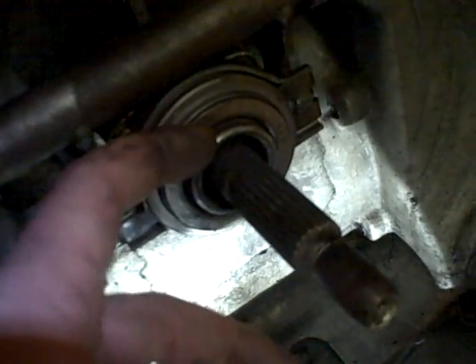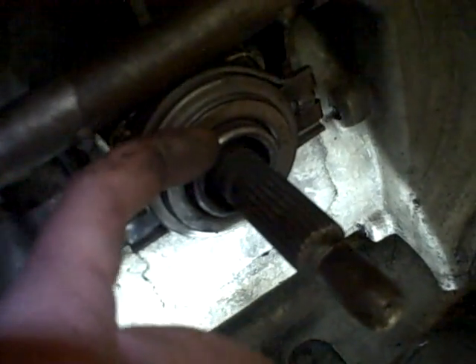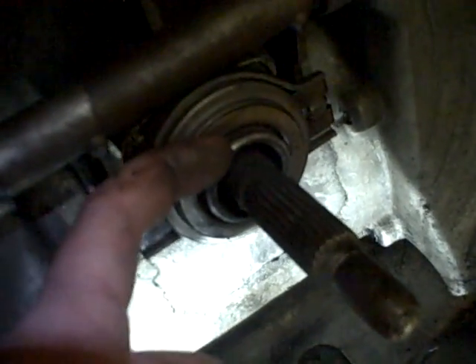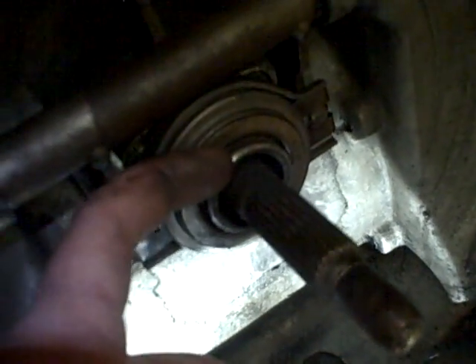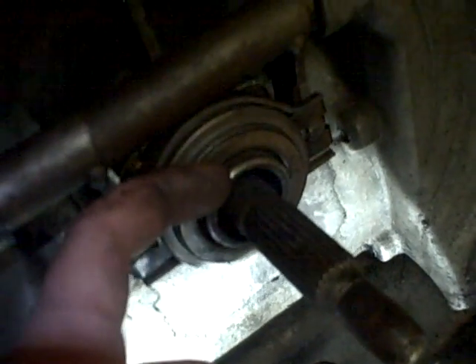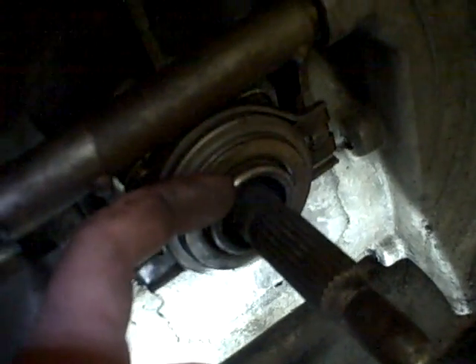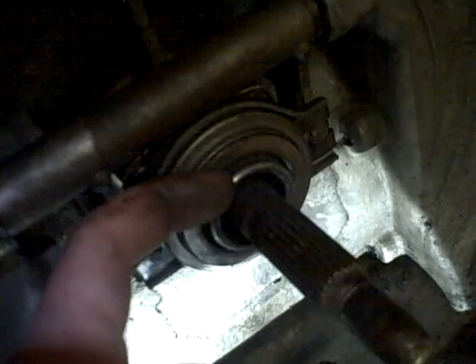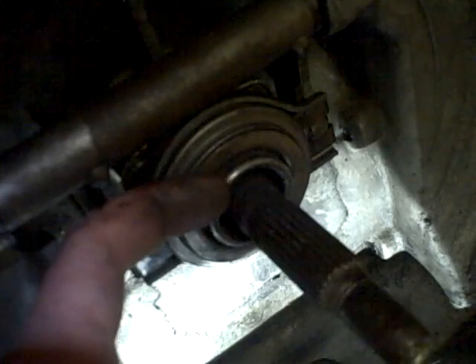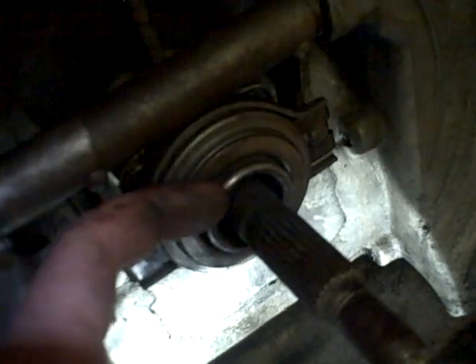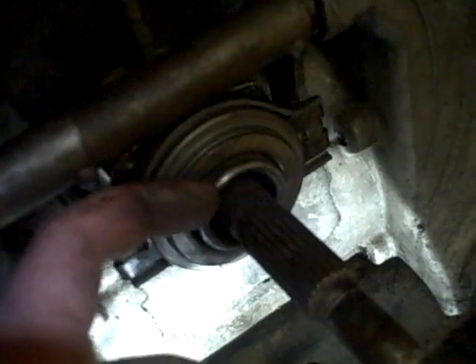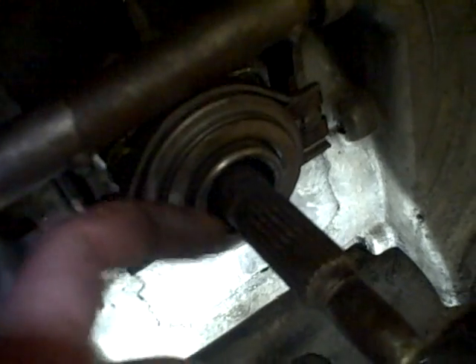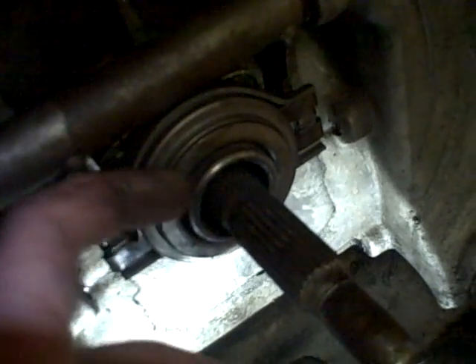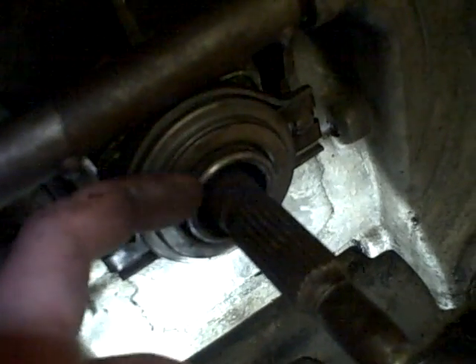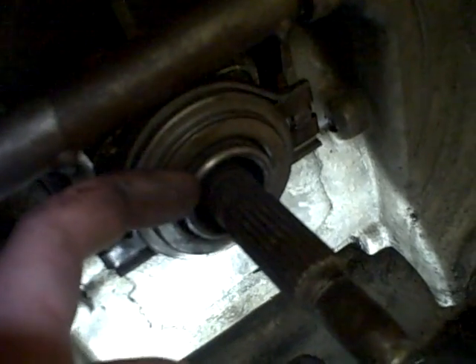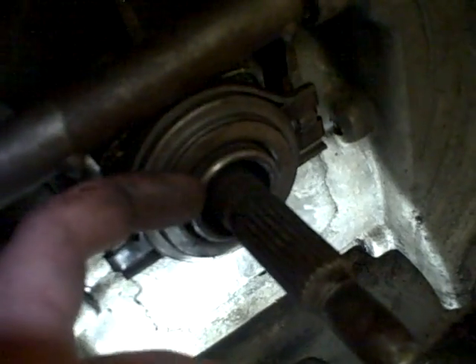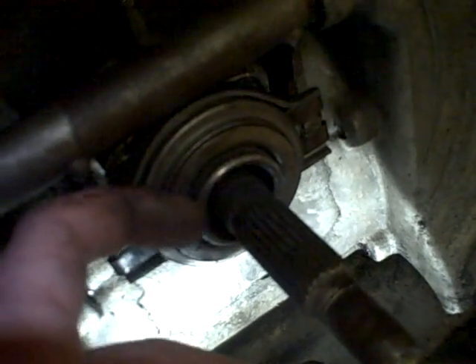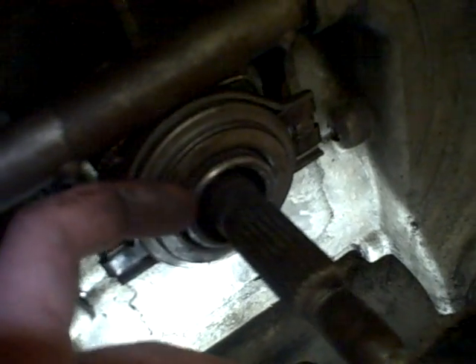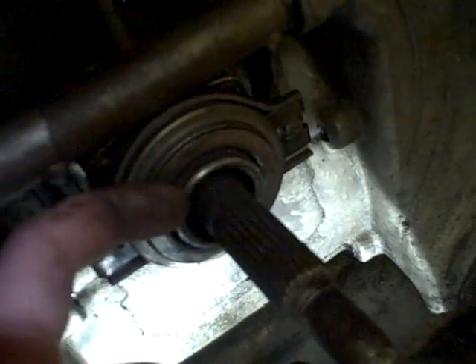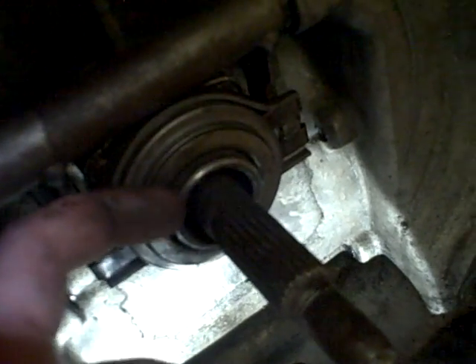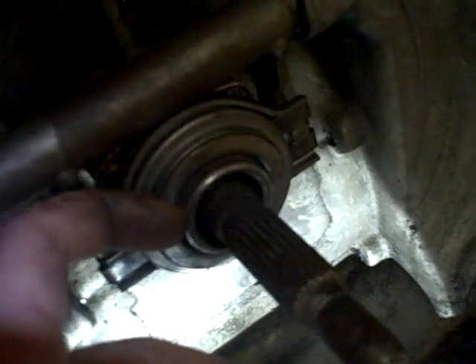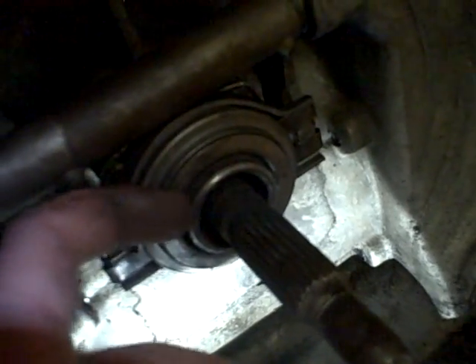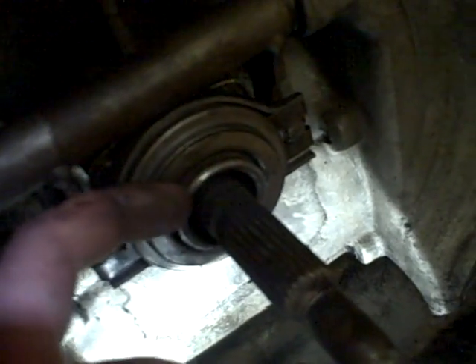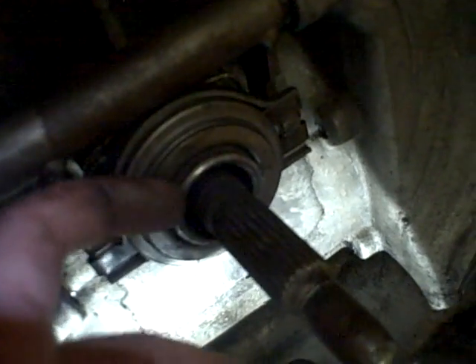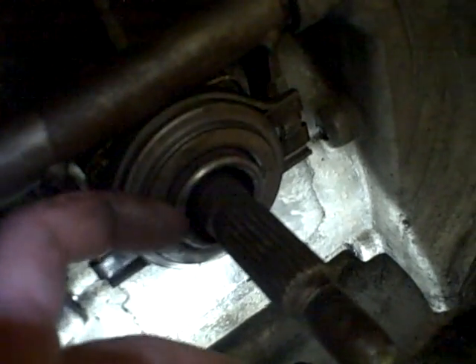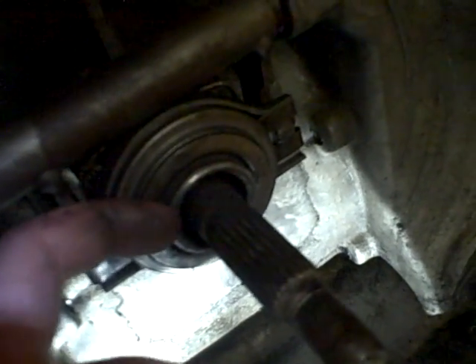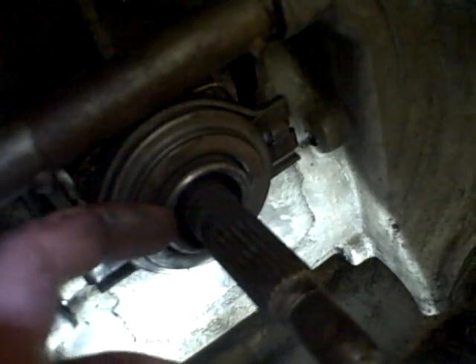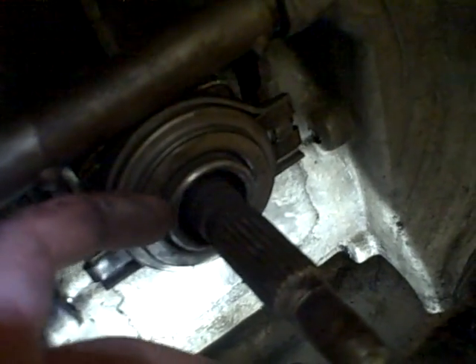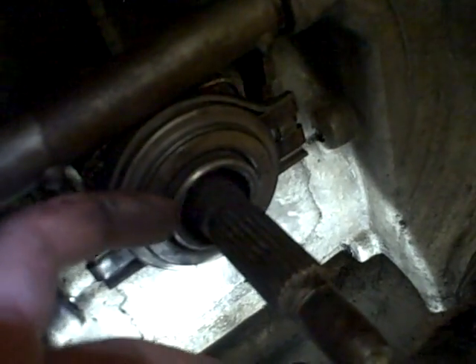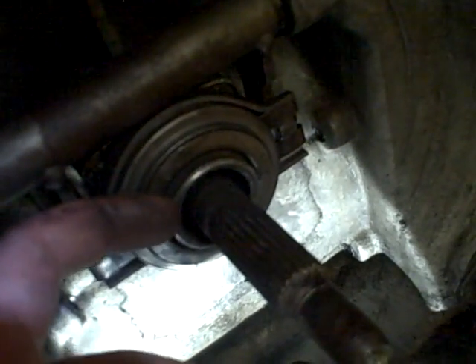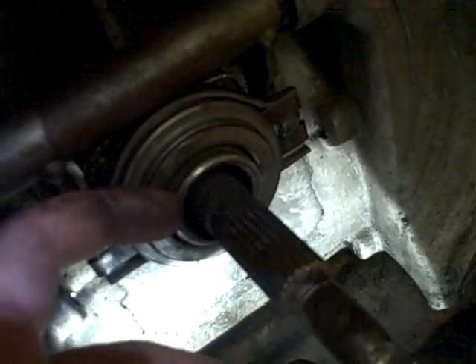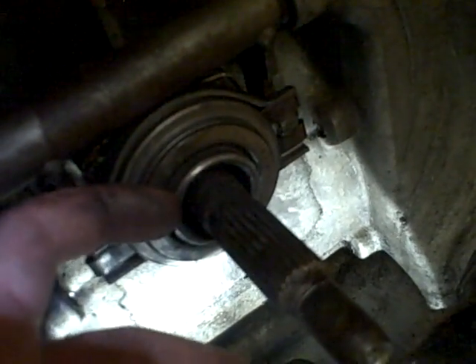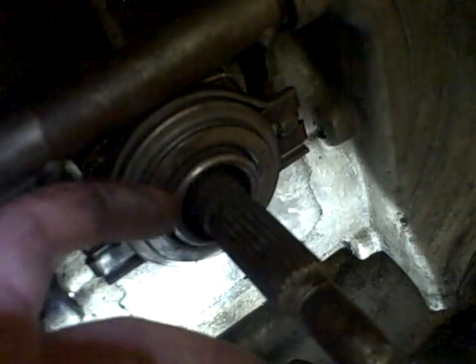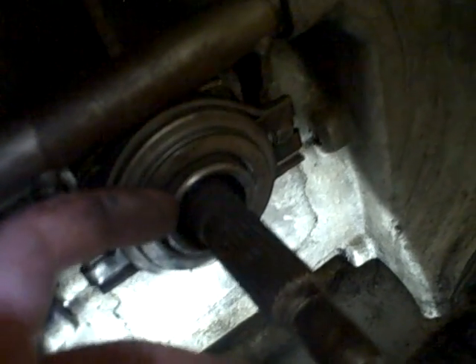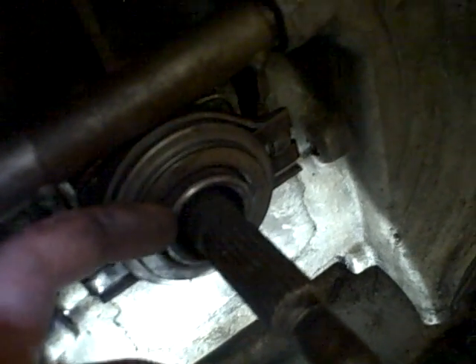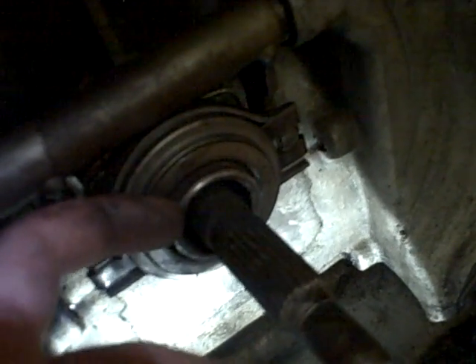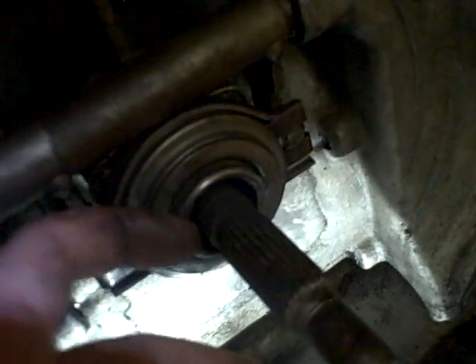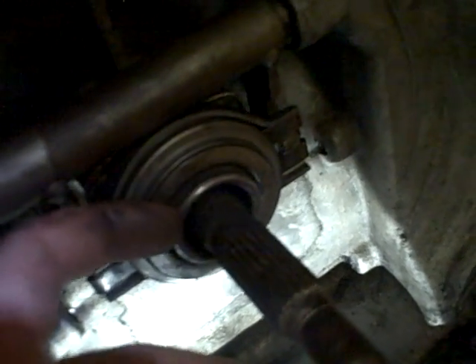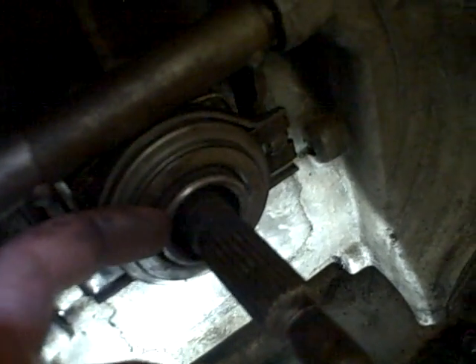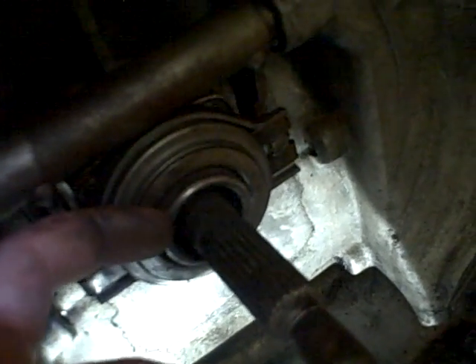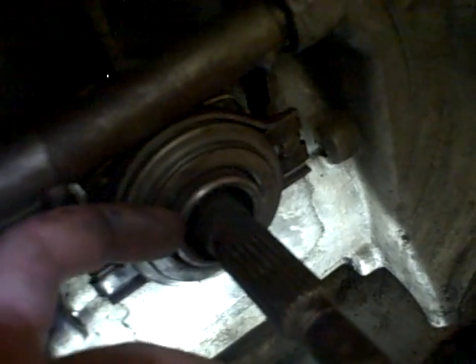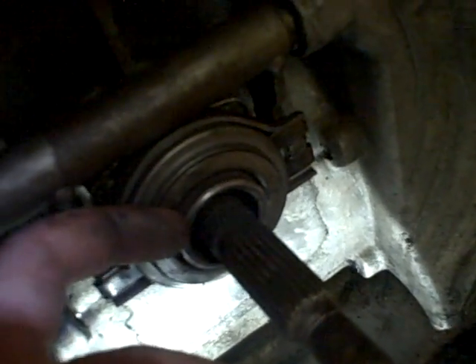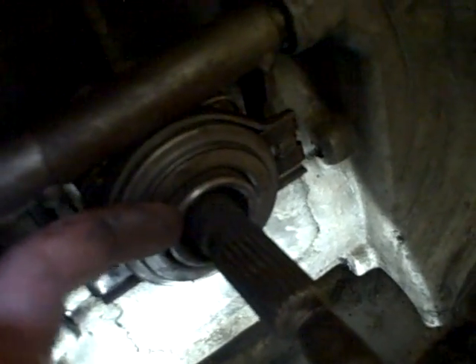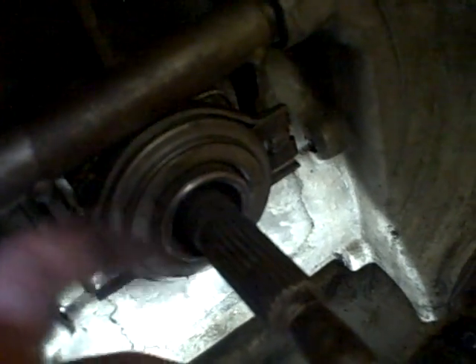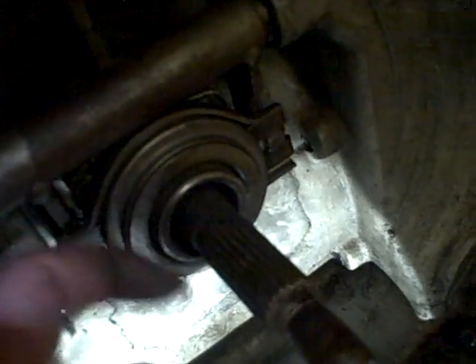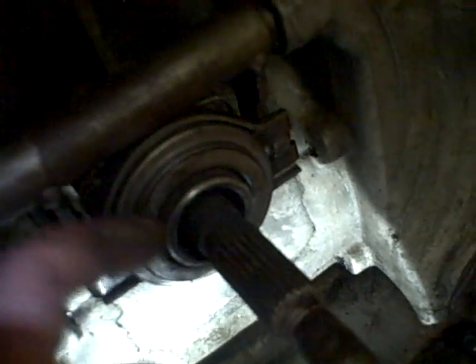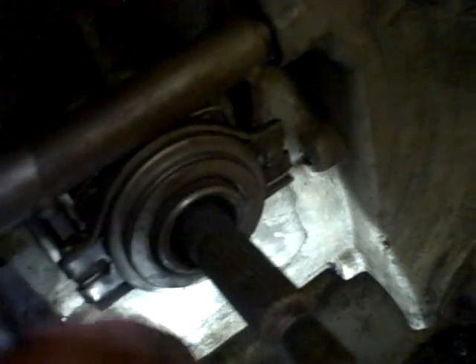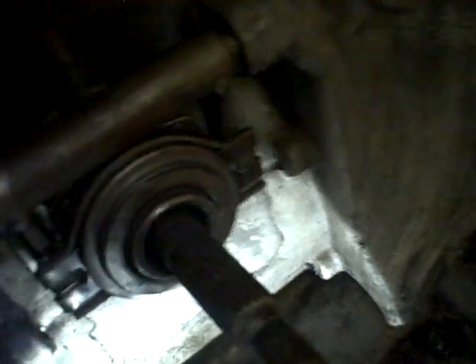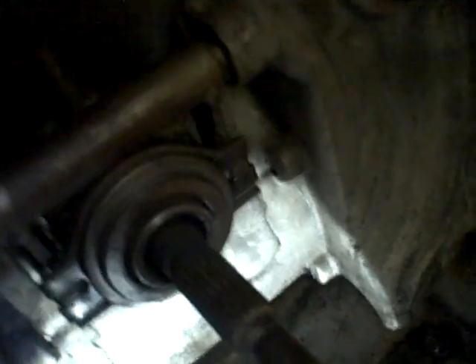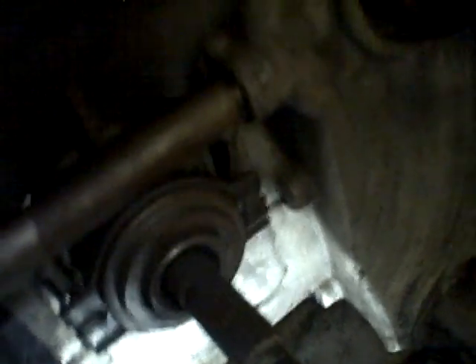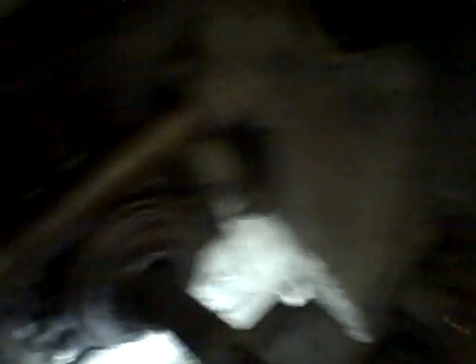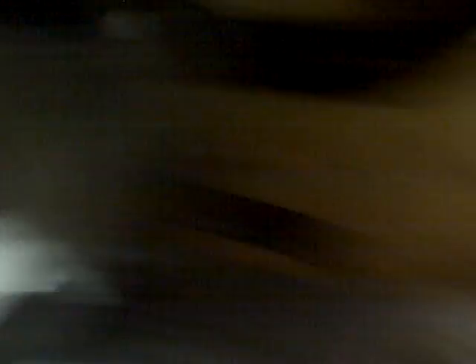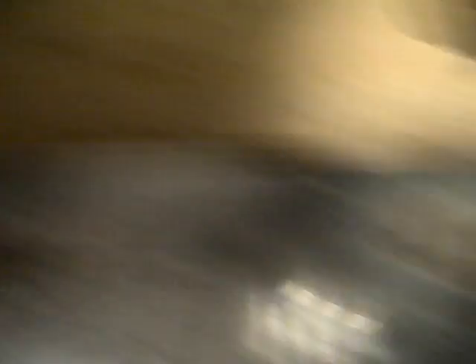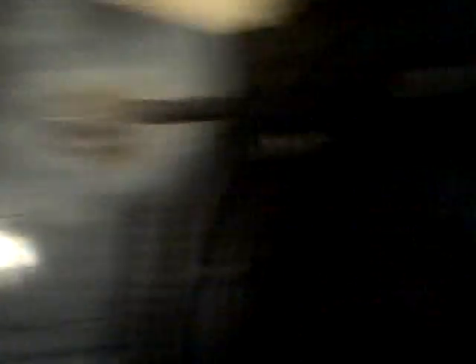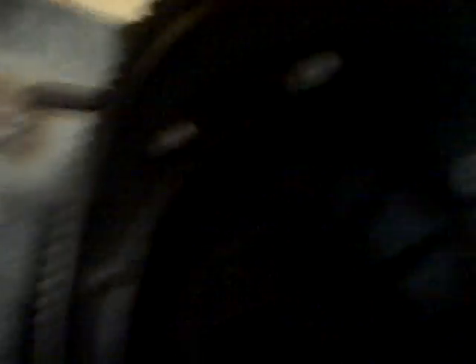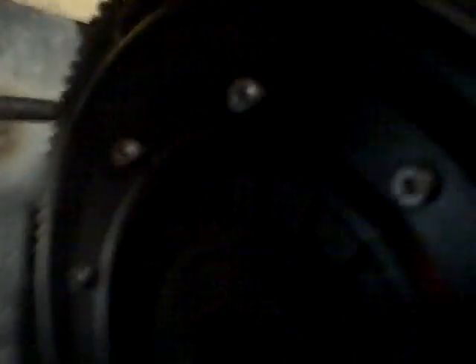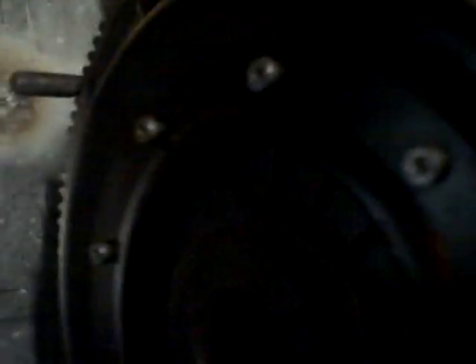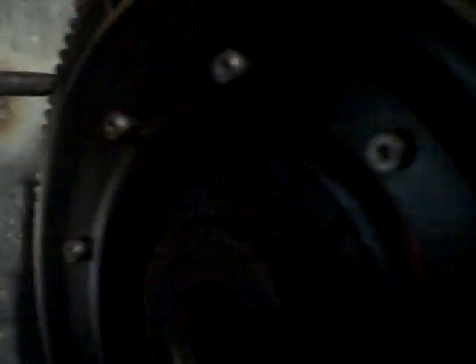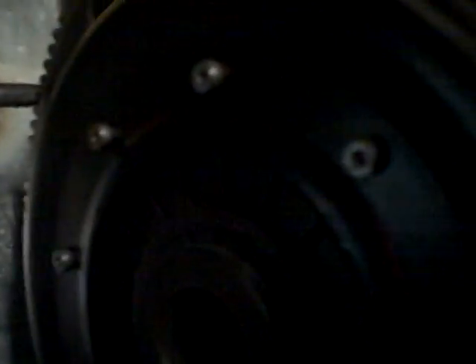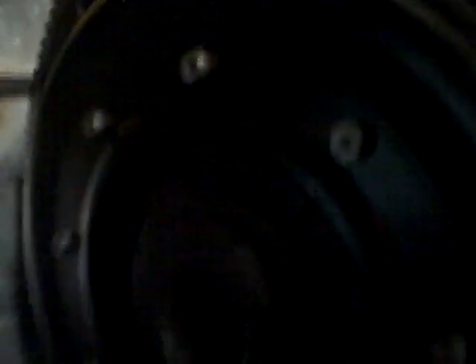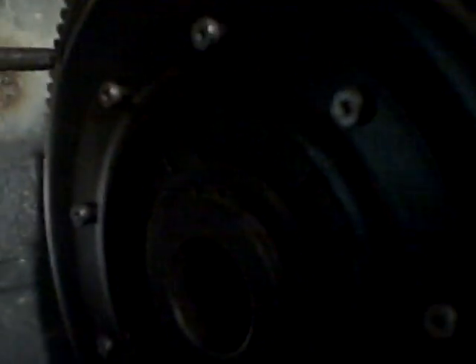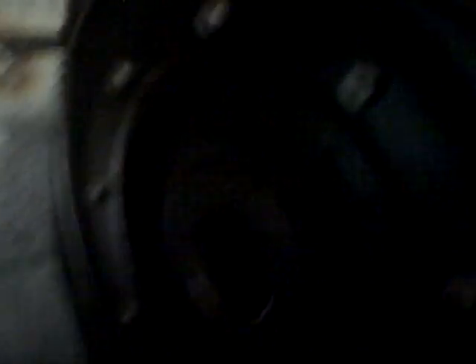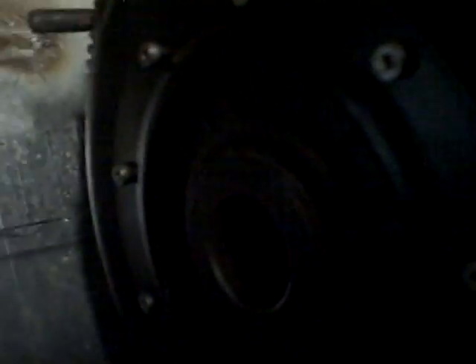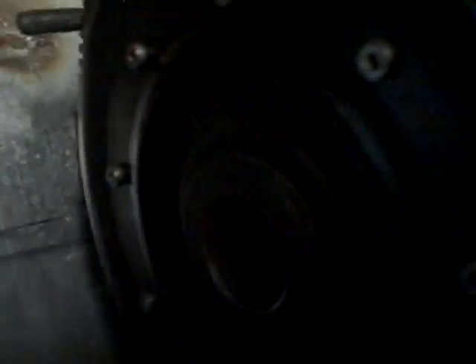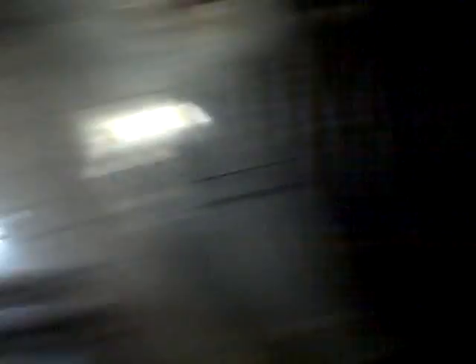But not on this one. I'm going to file it down and see if I can get this throwout bearing working after I get this thing off.